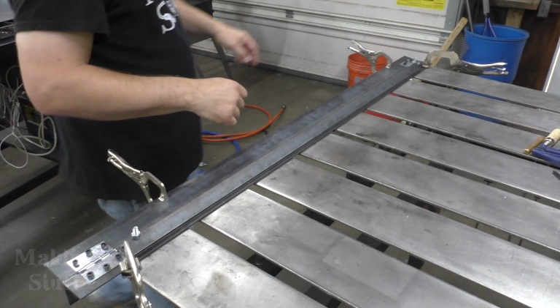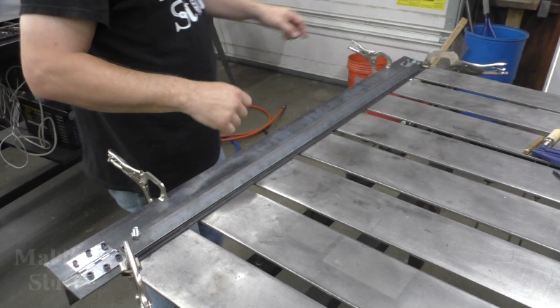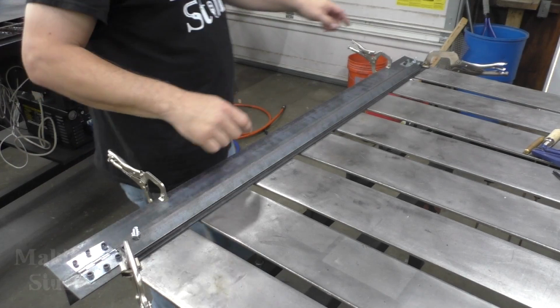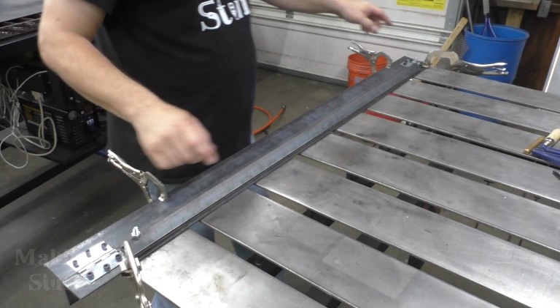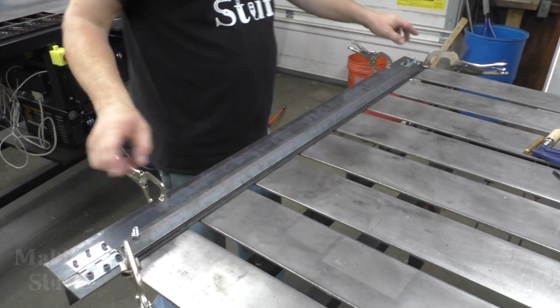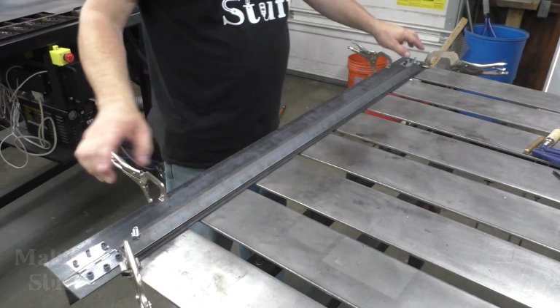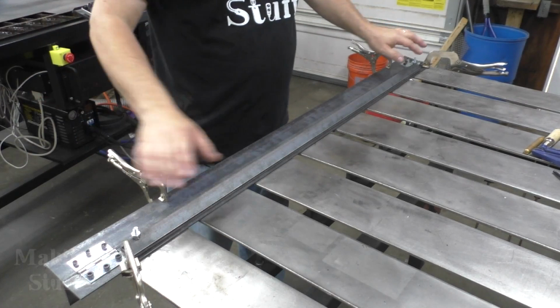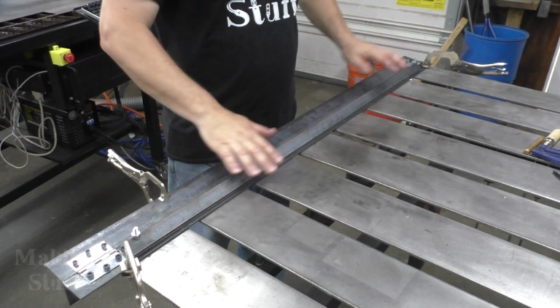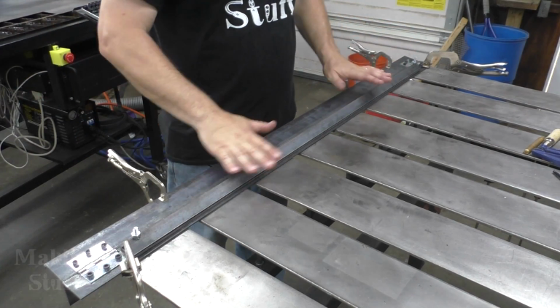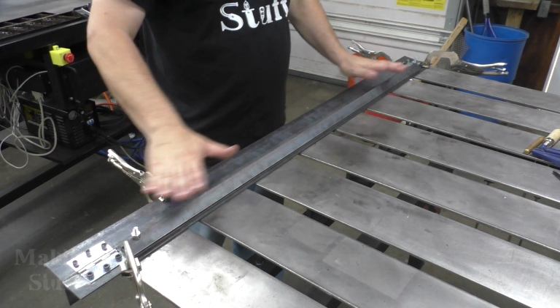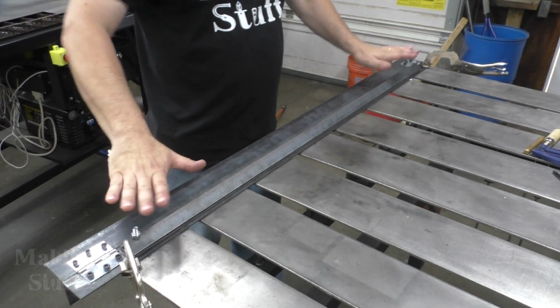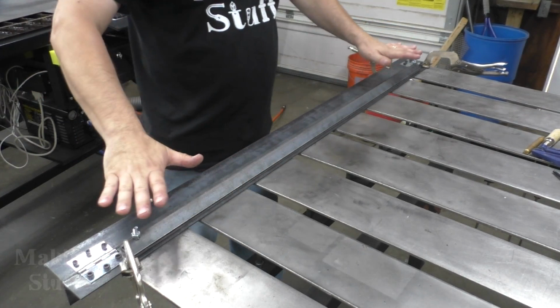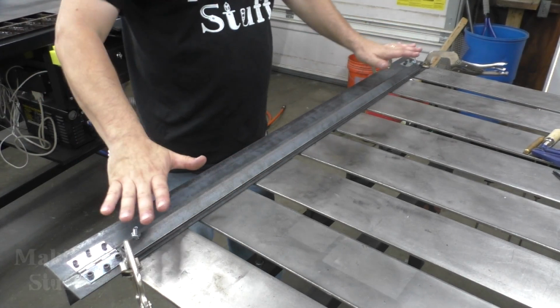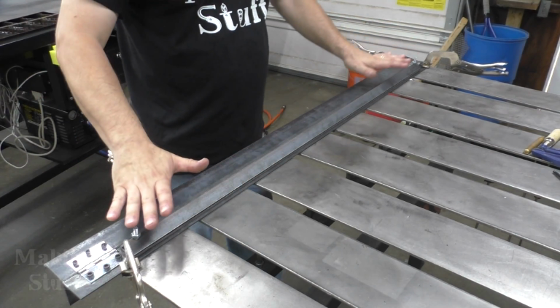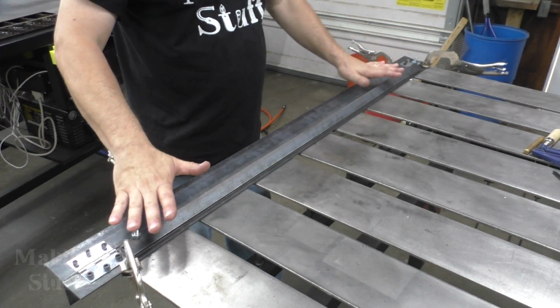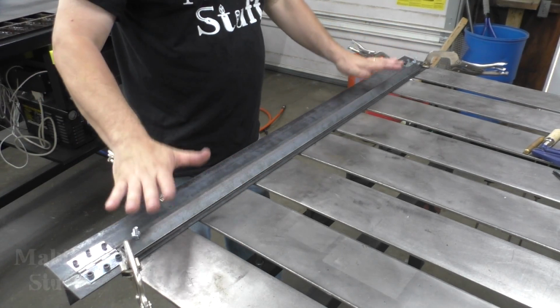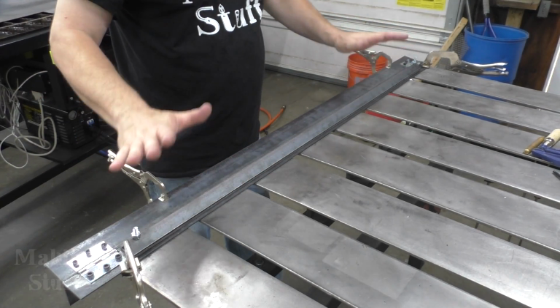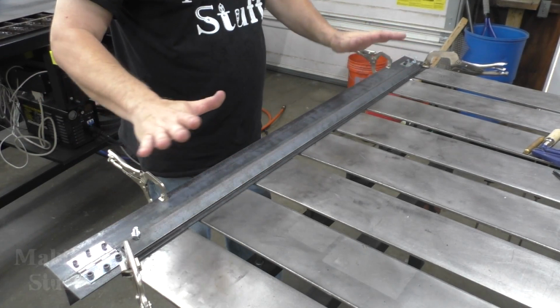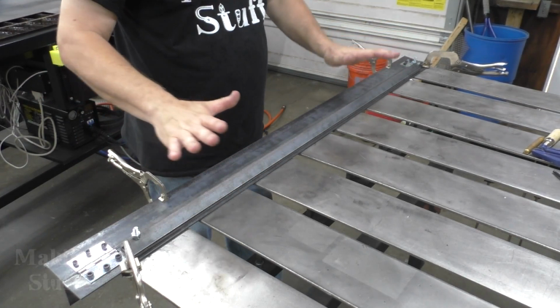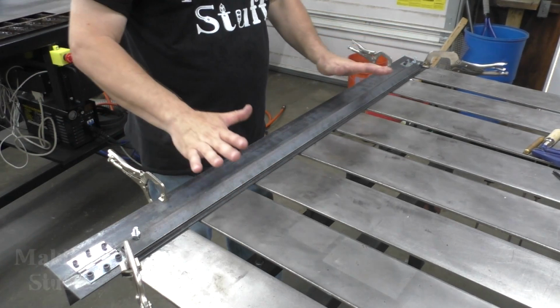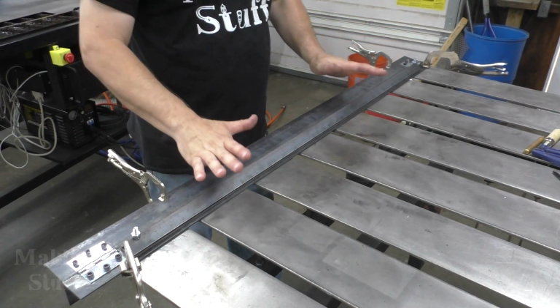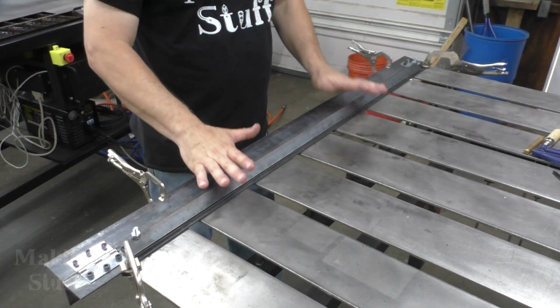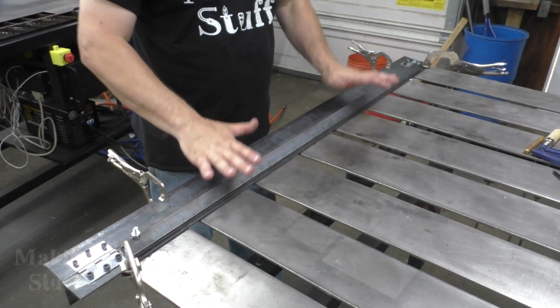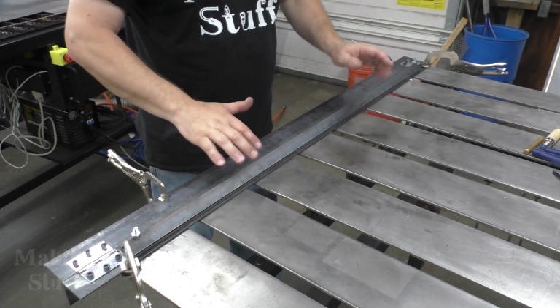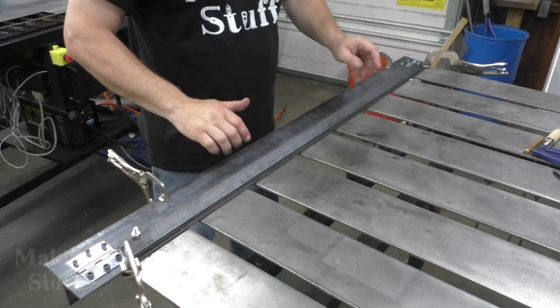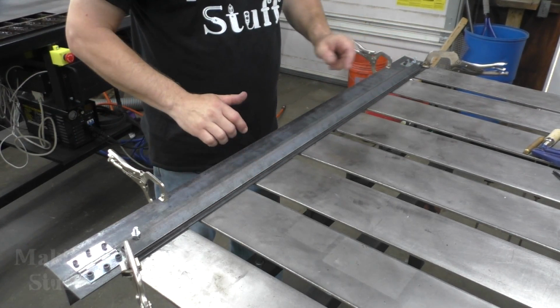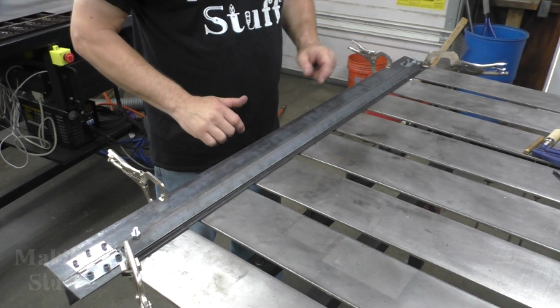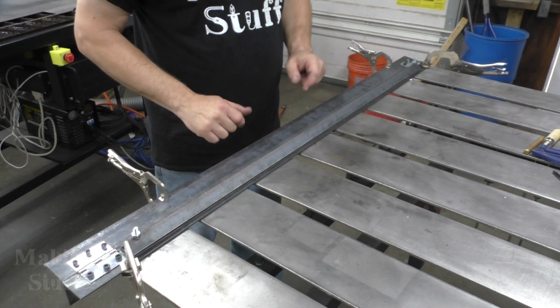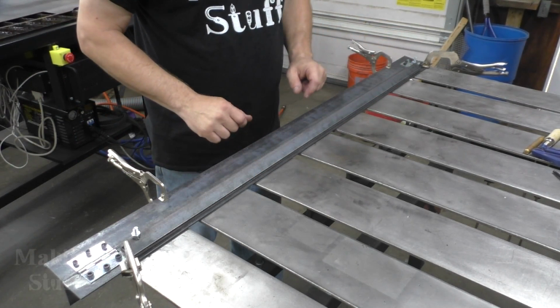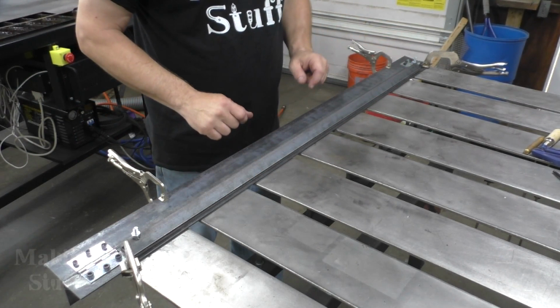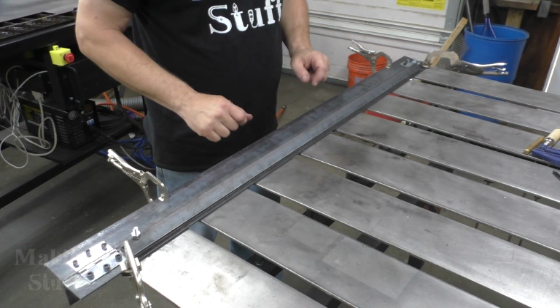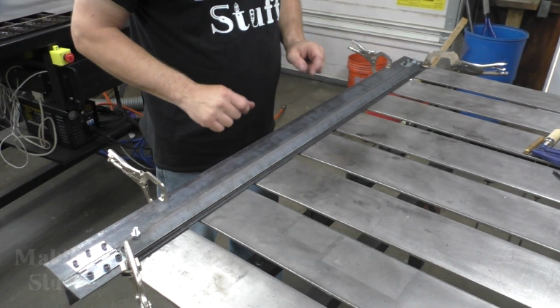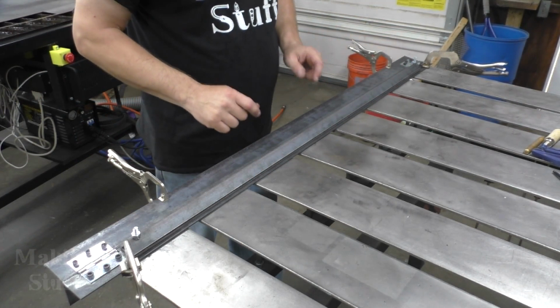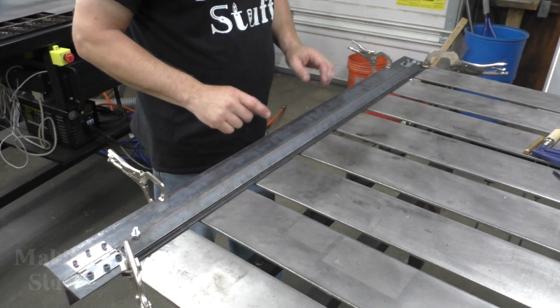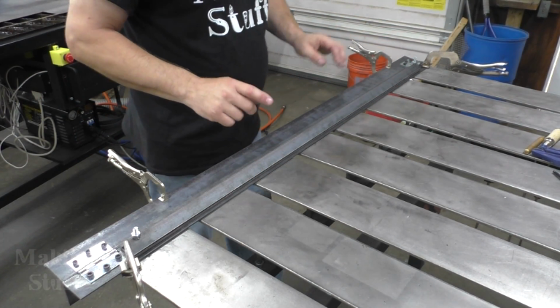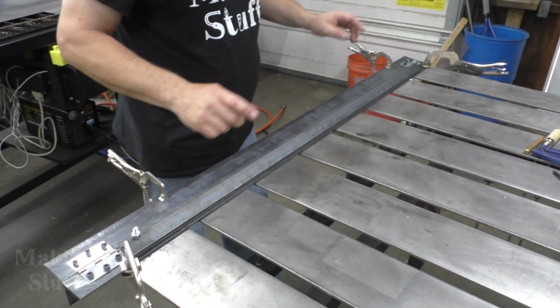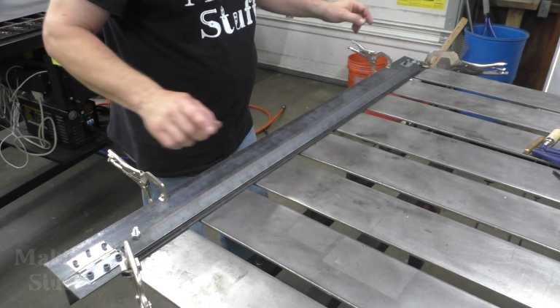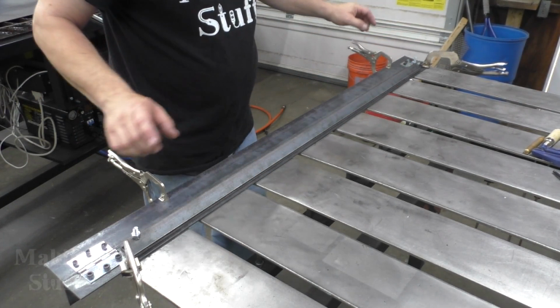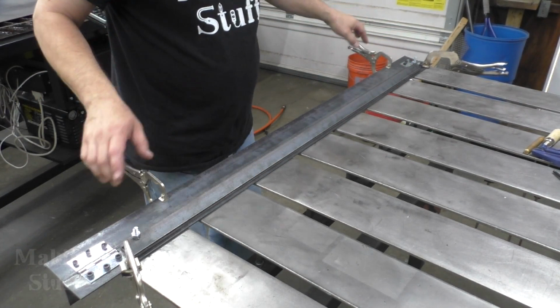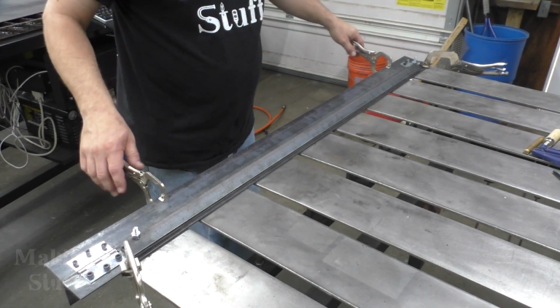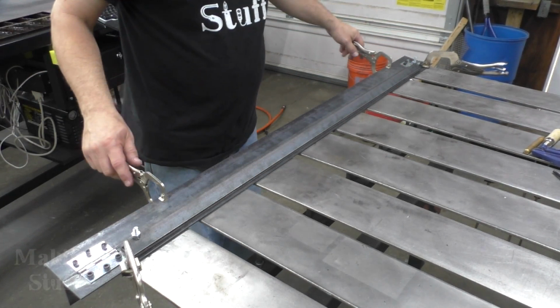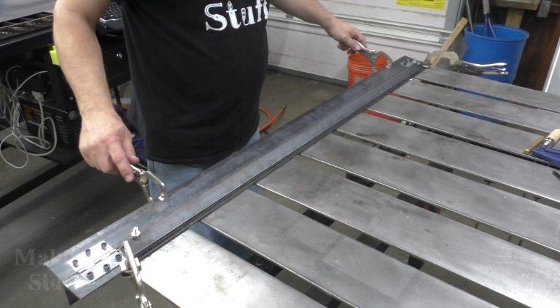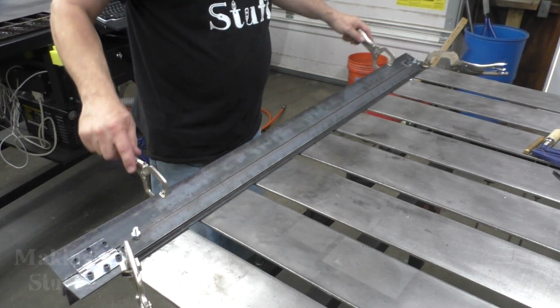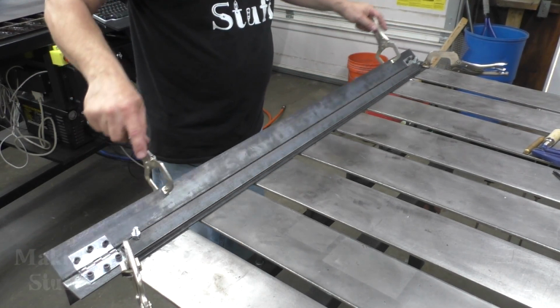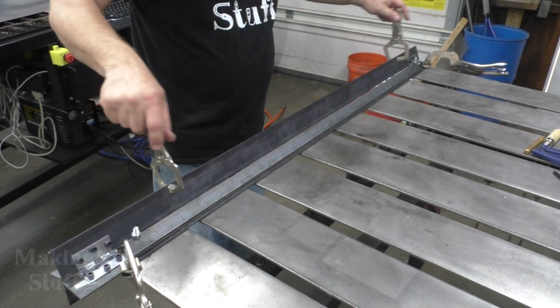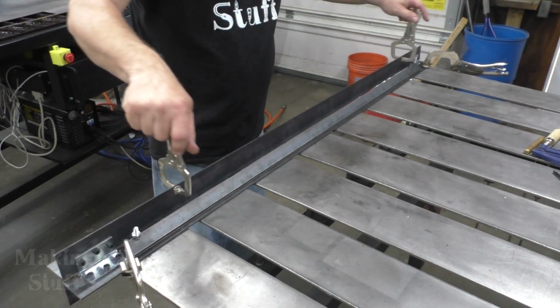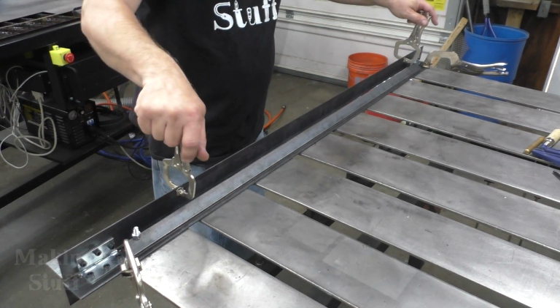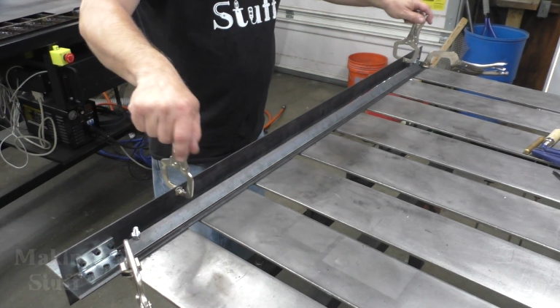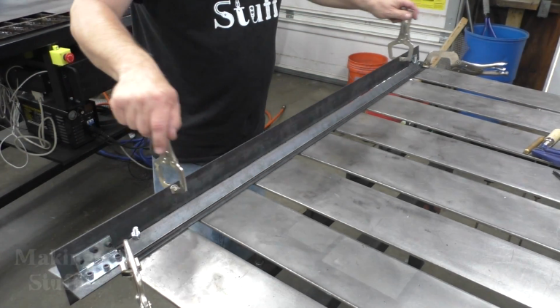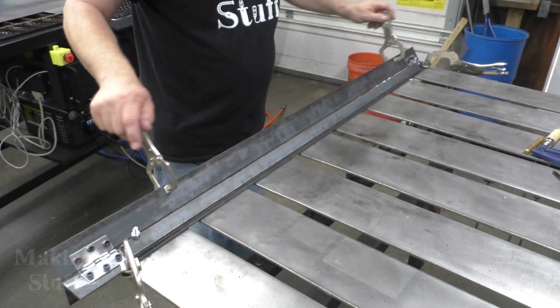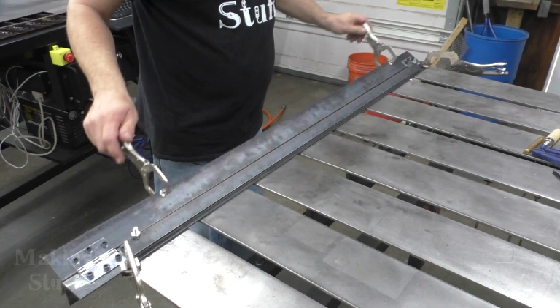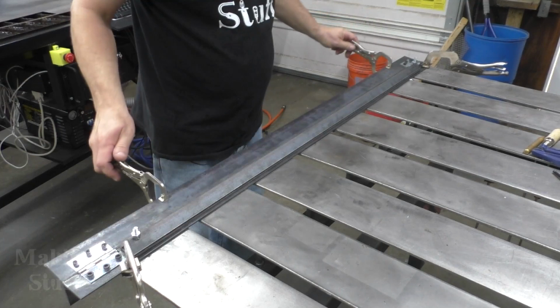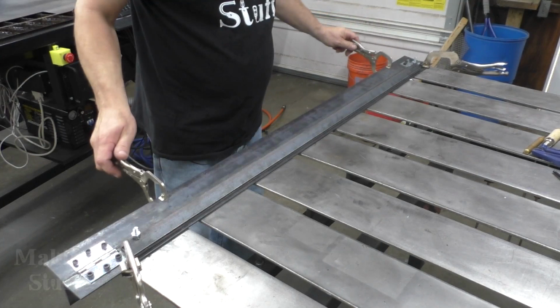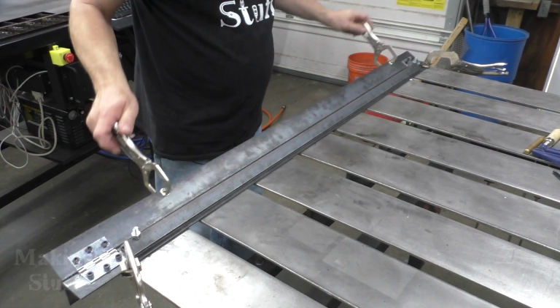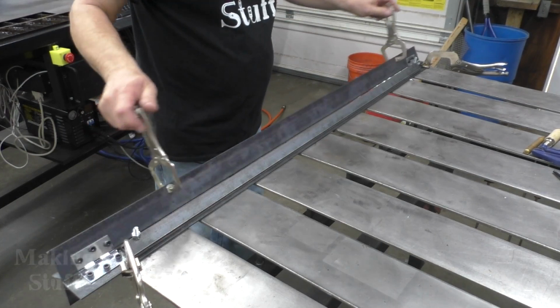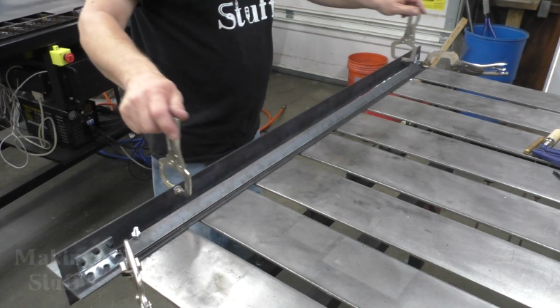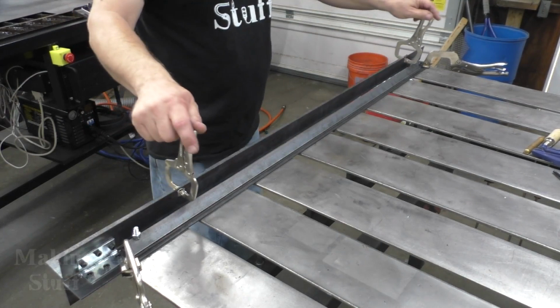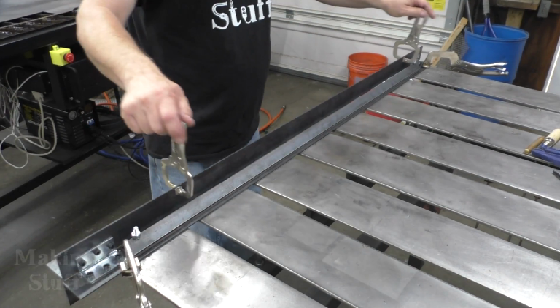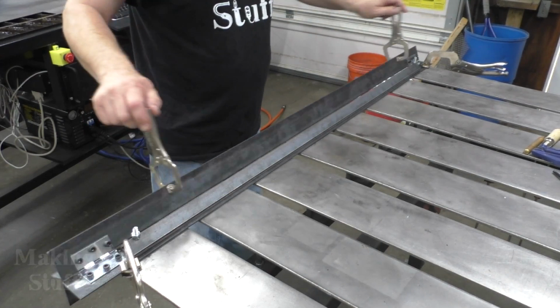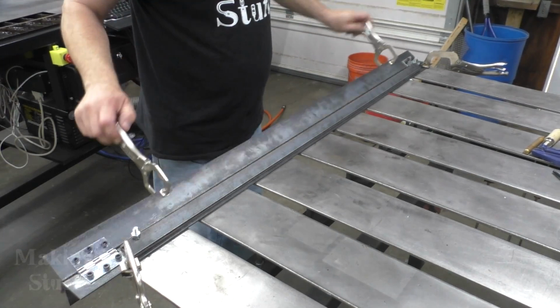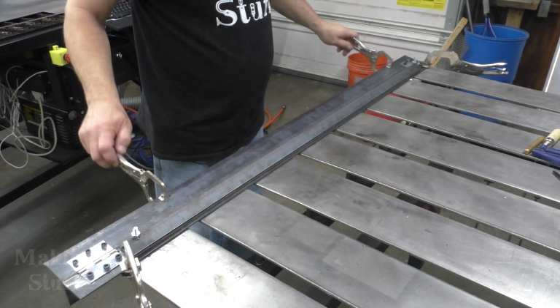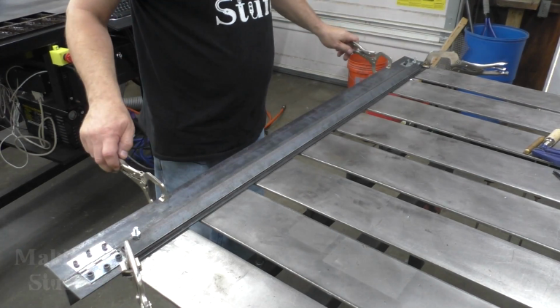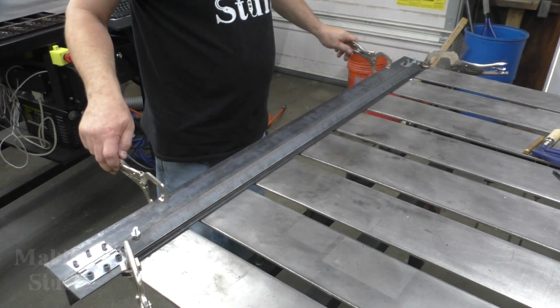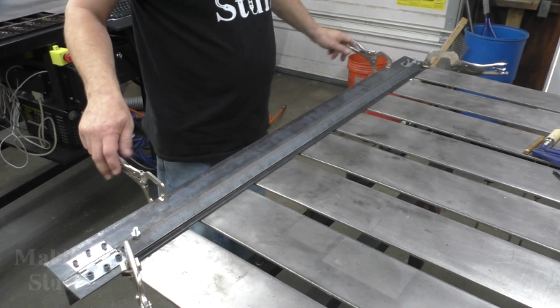This is all assembled. The last thing left to do is add some handles to it so I can bend some metal with it.